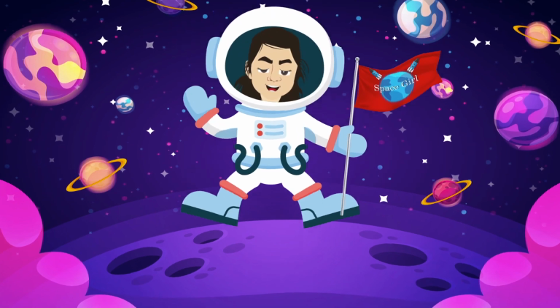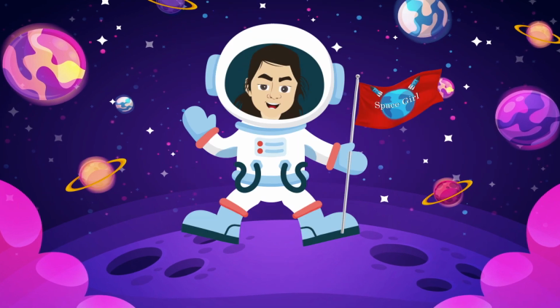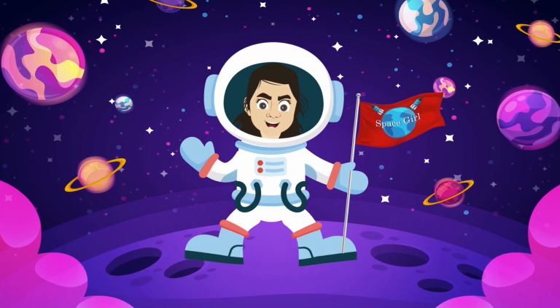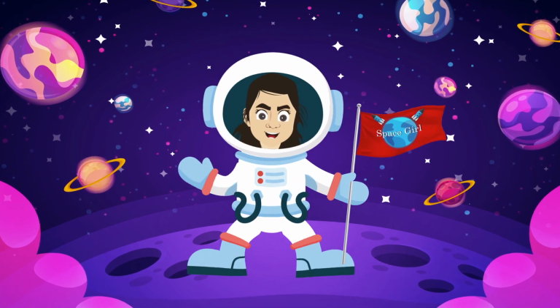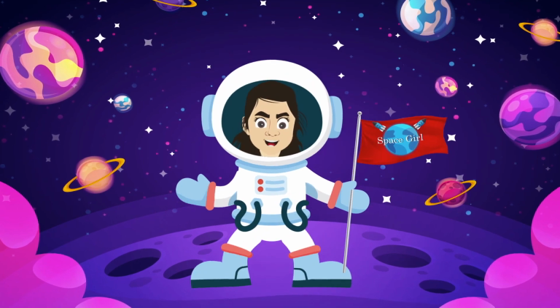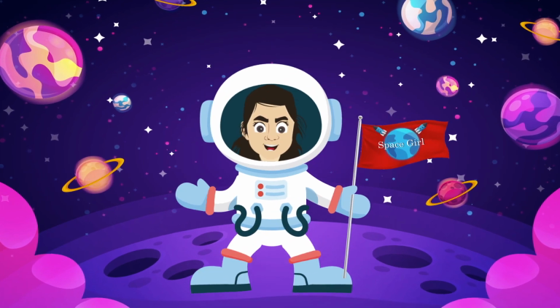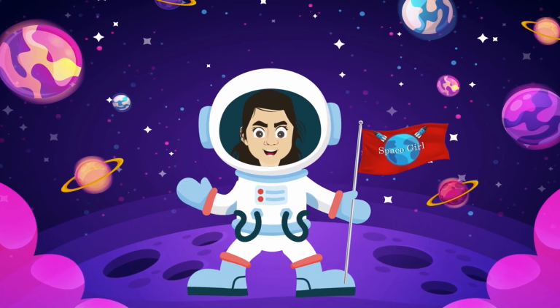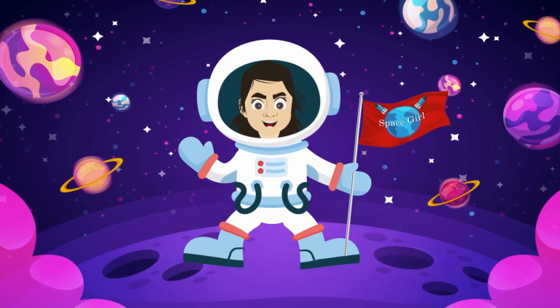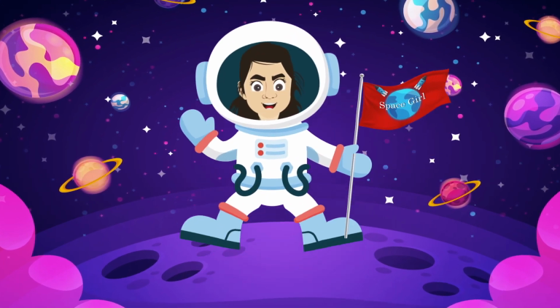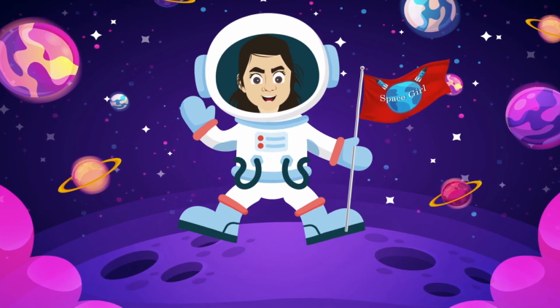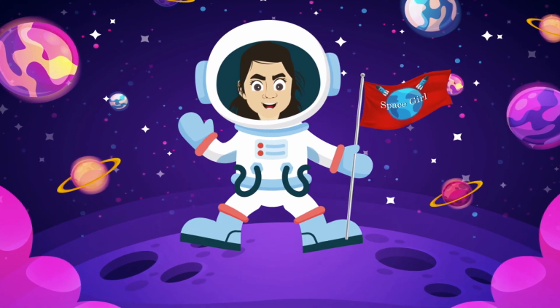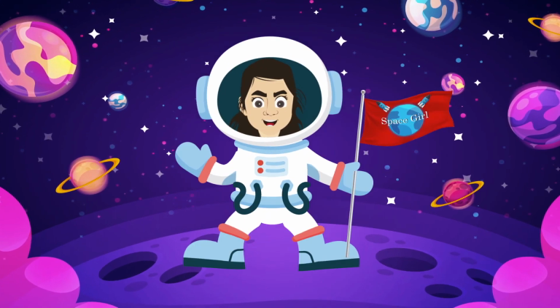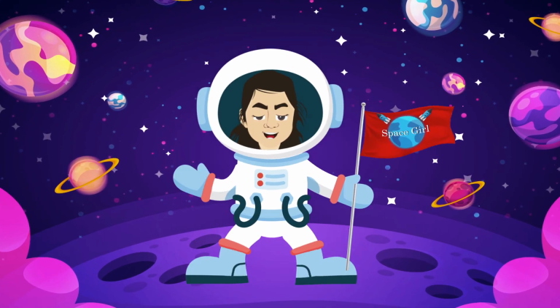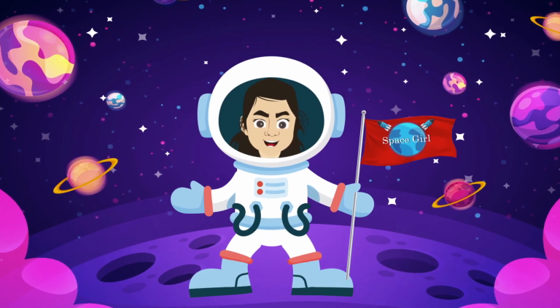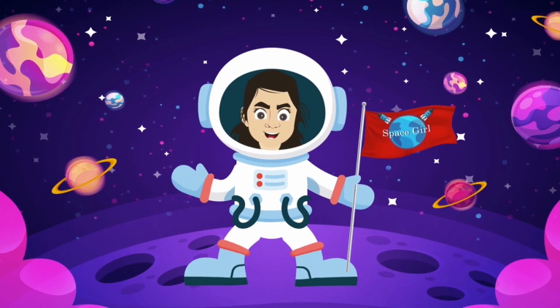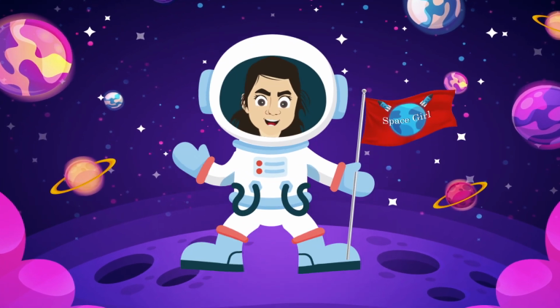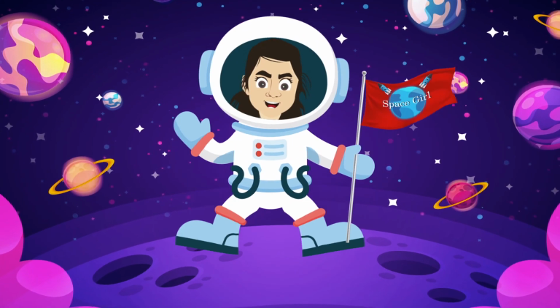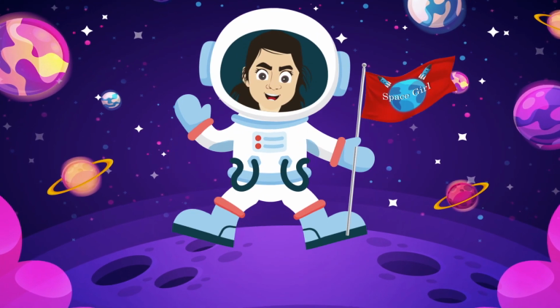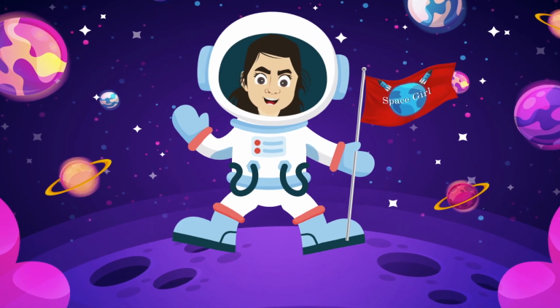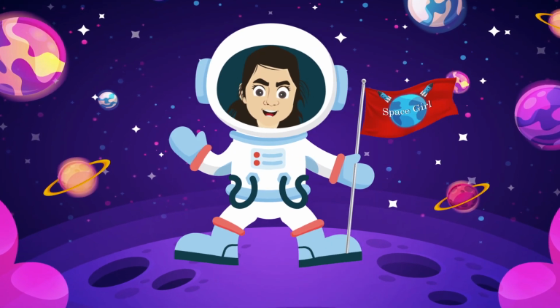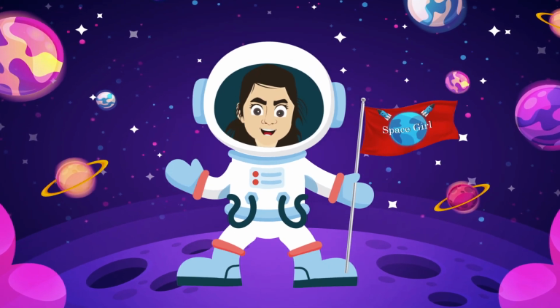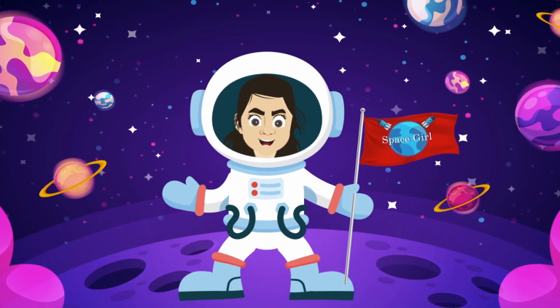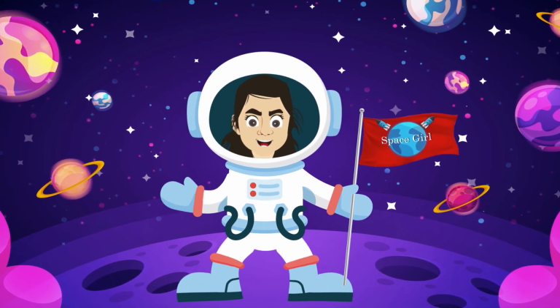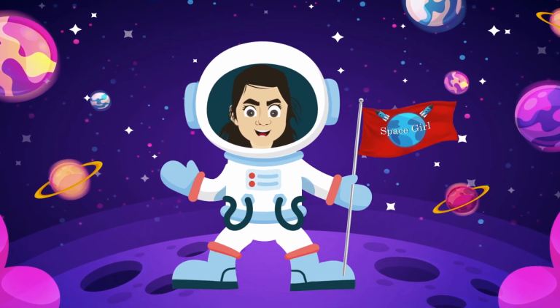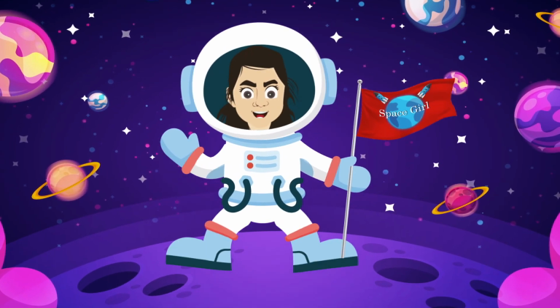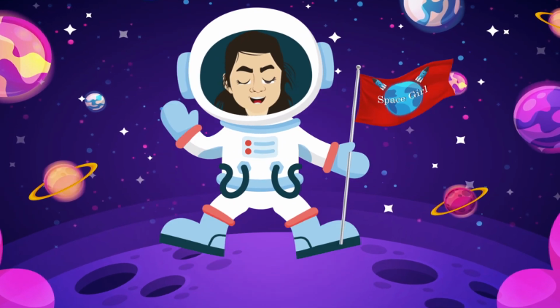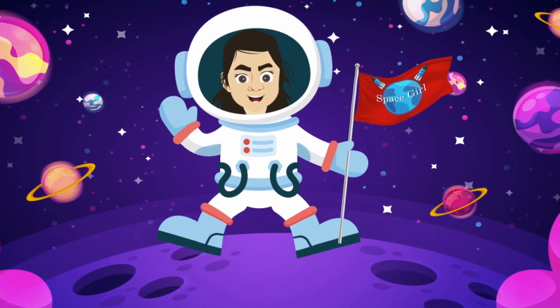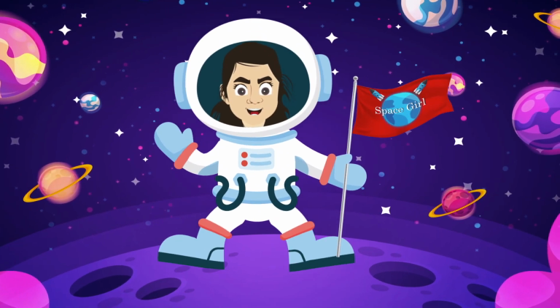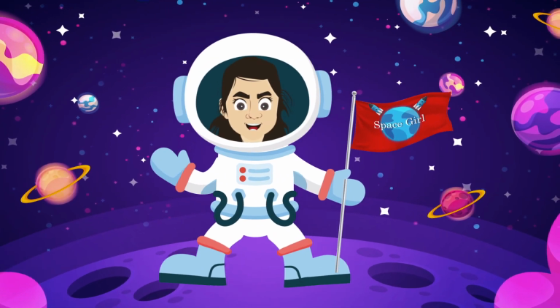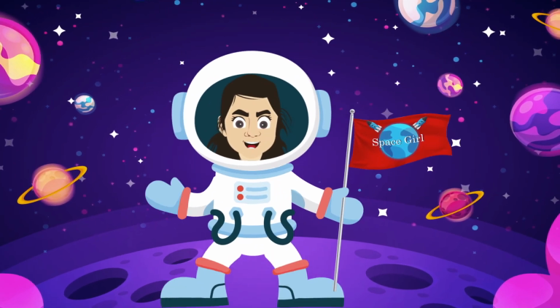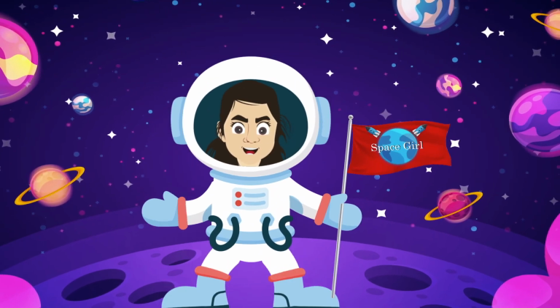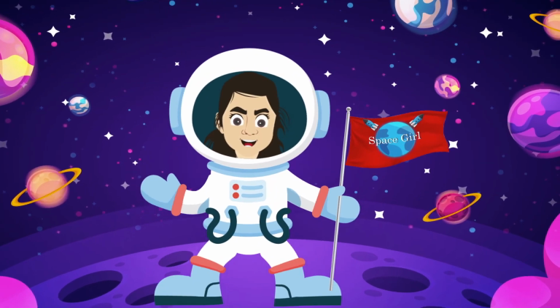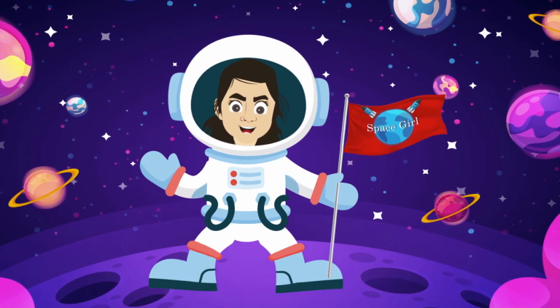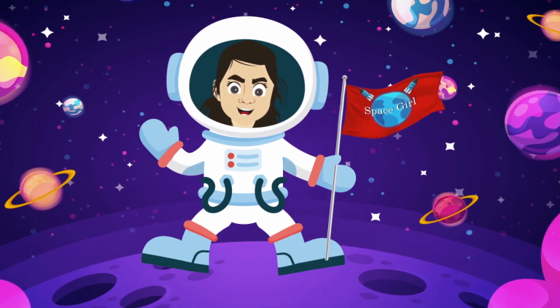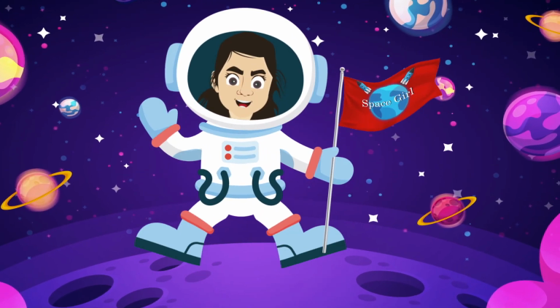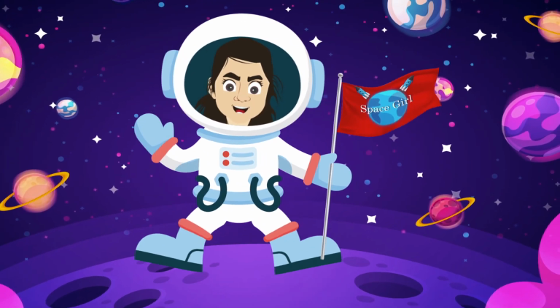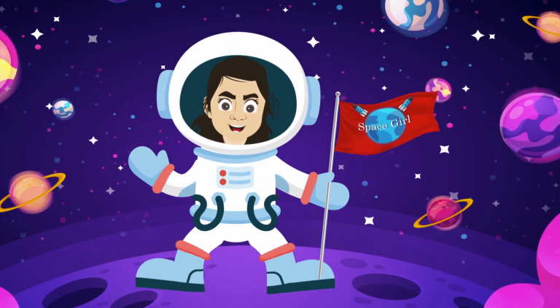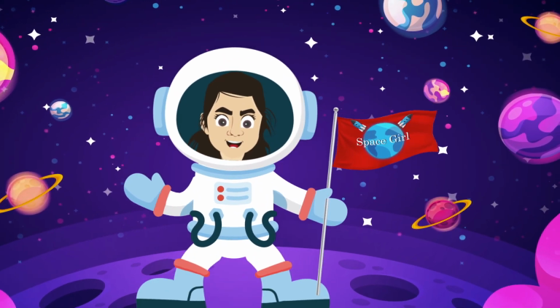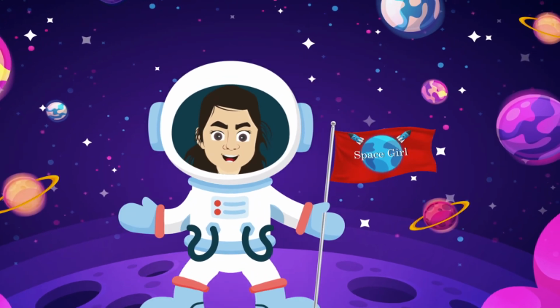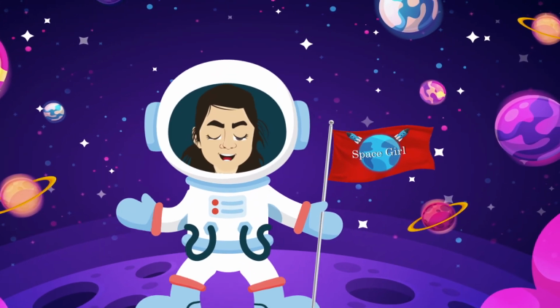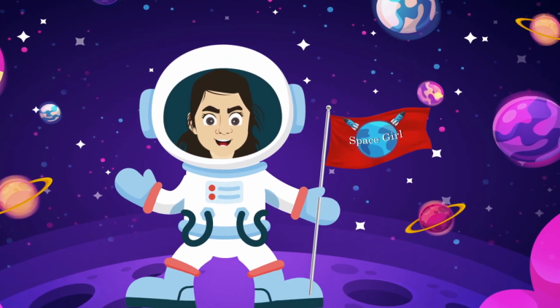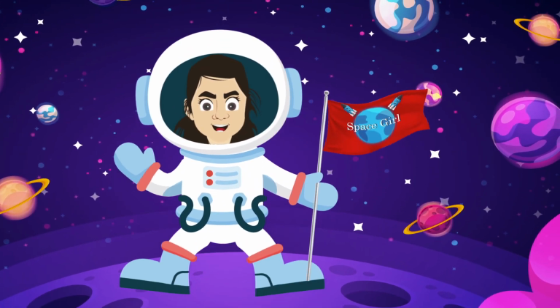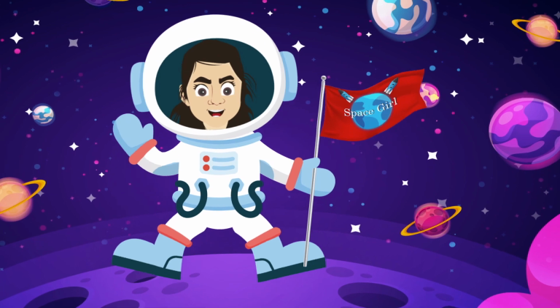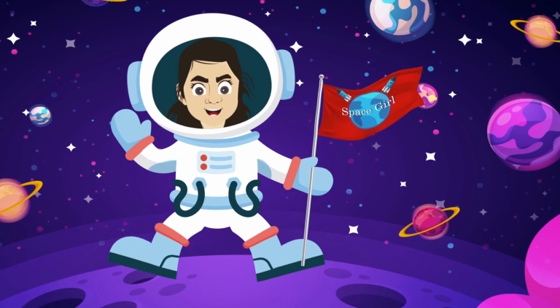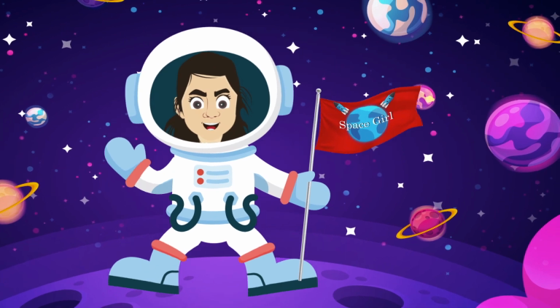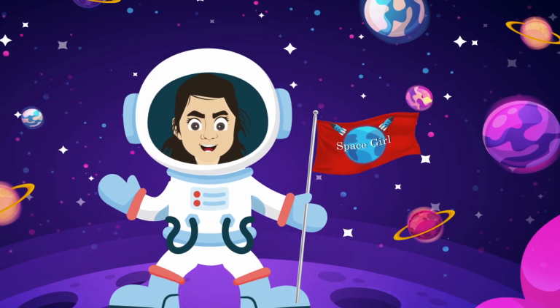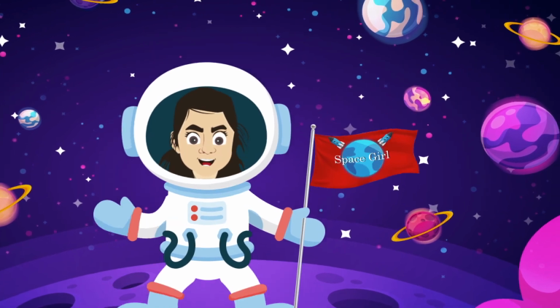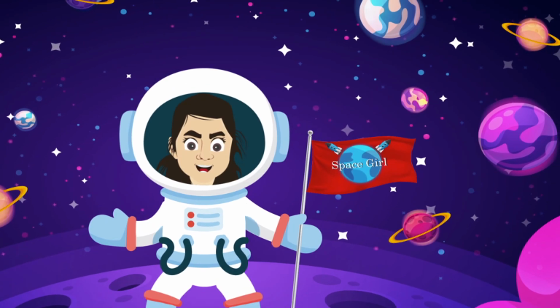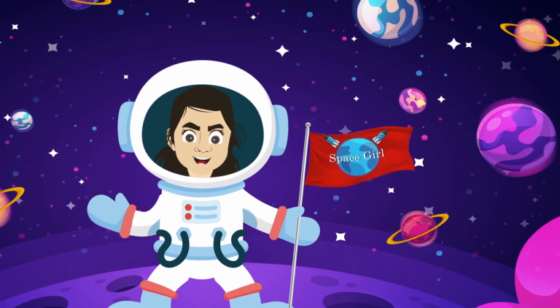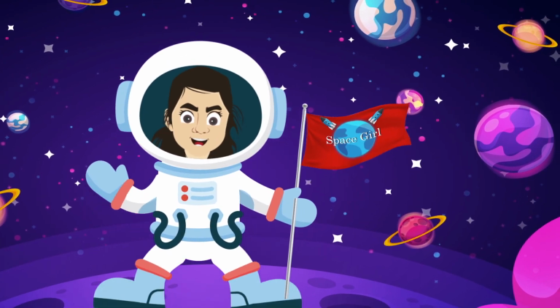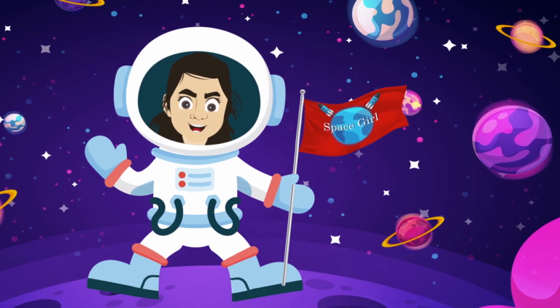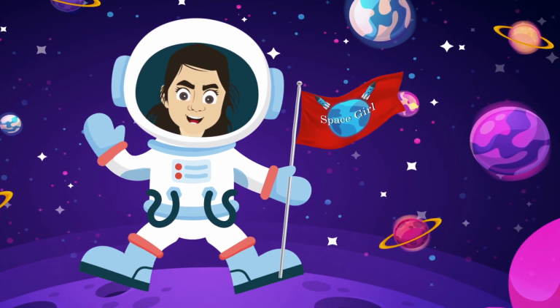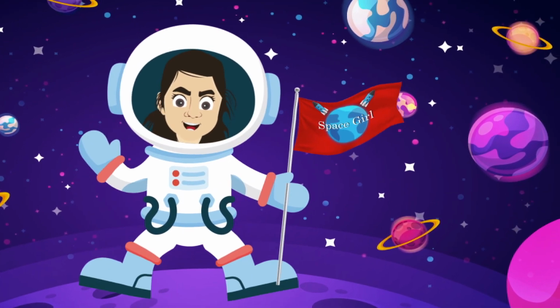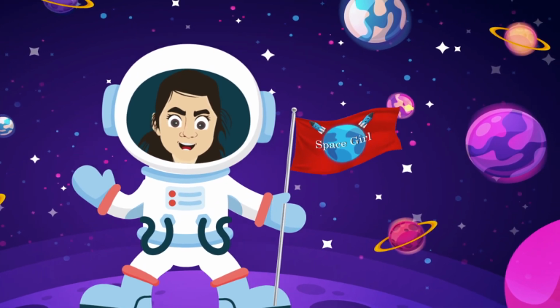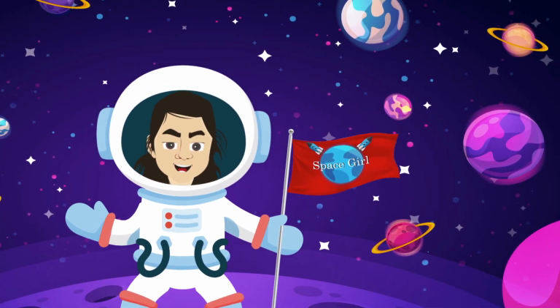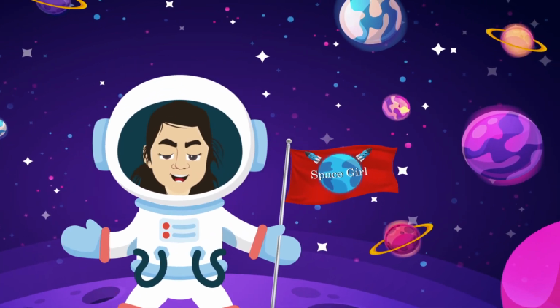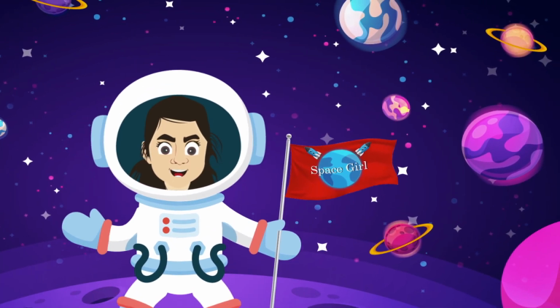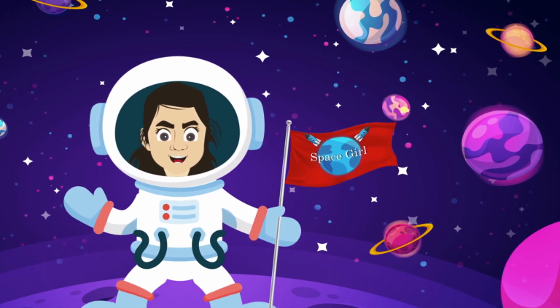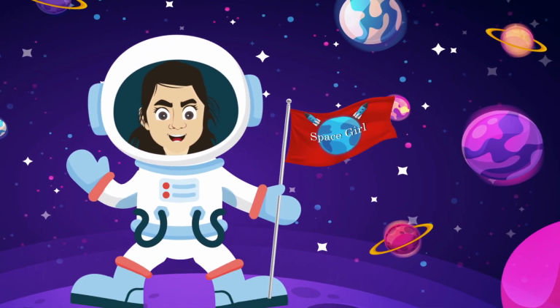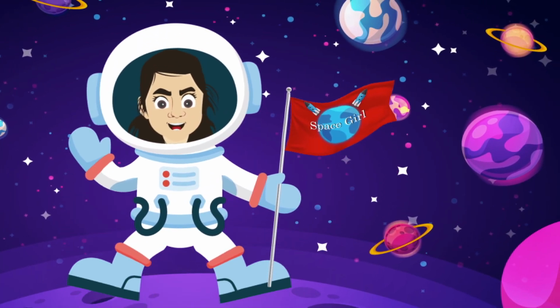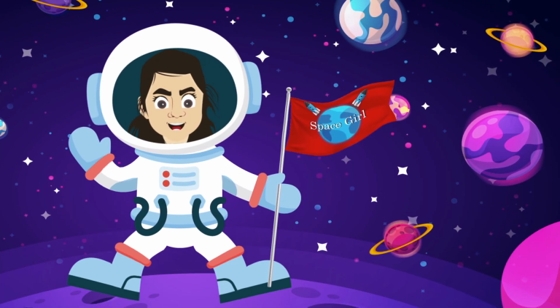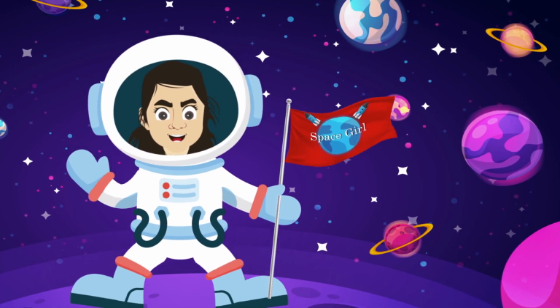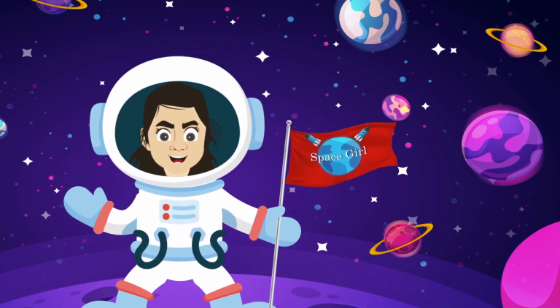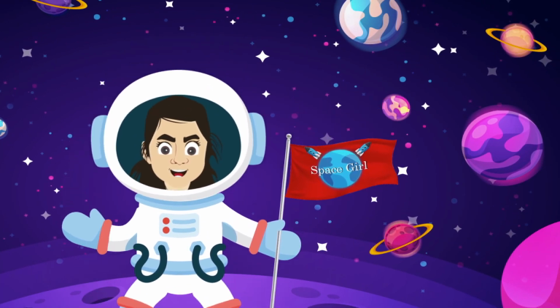Space Explorers, off we go — 3, 2, 1, rocket launch!